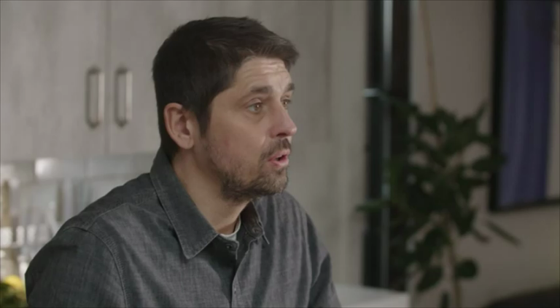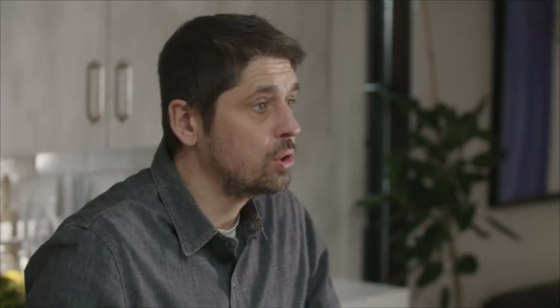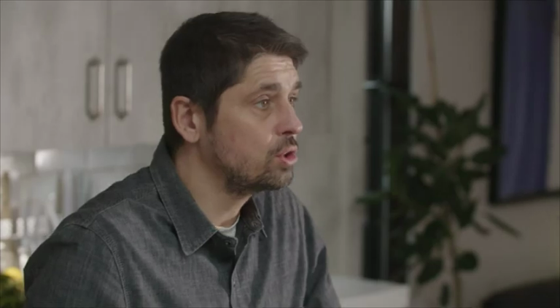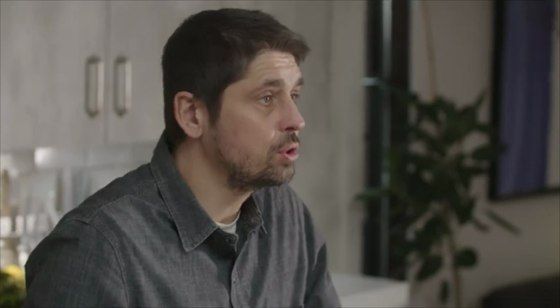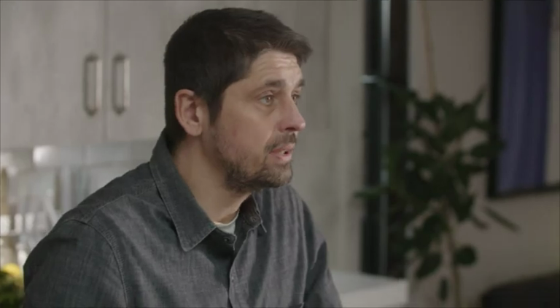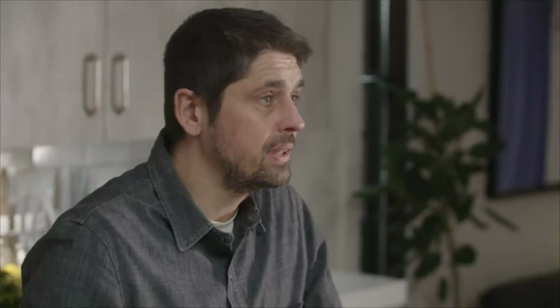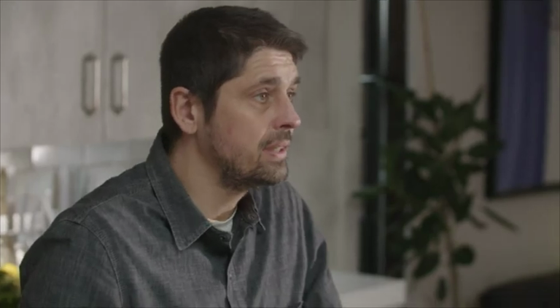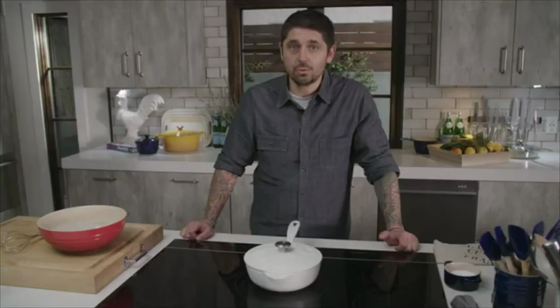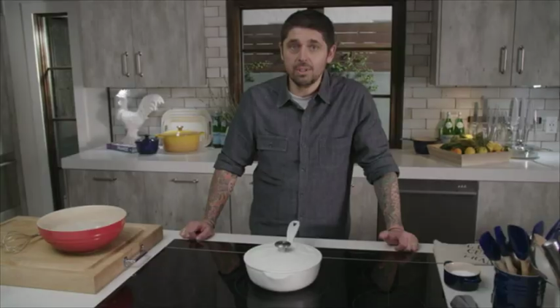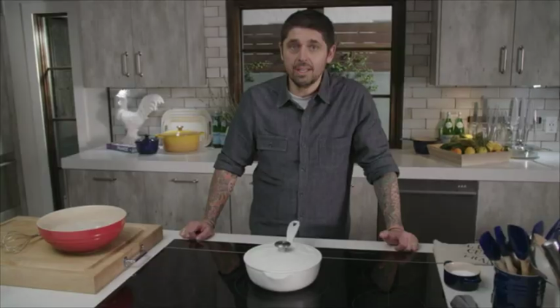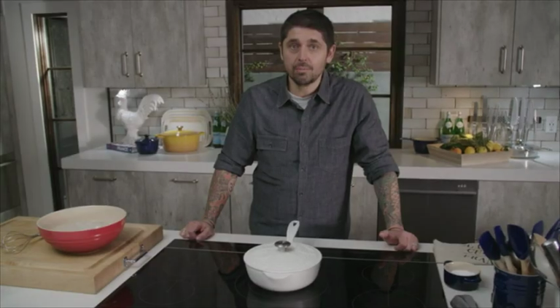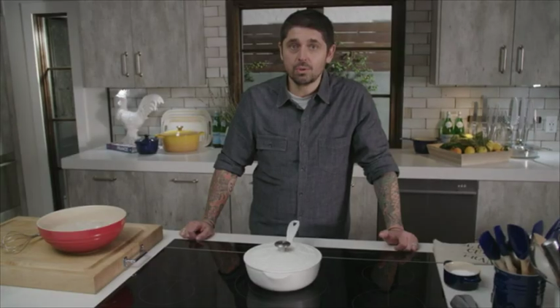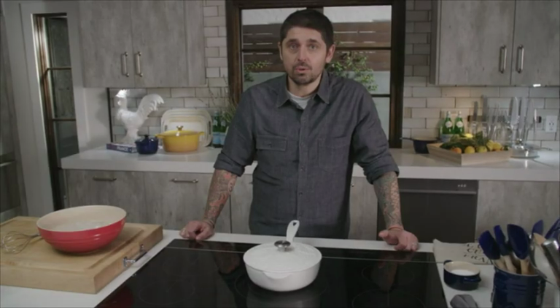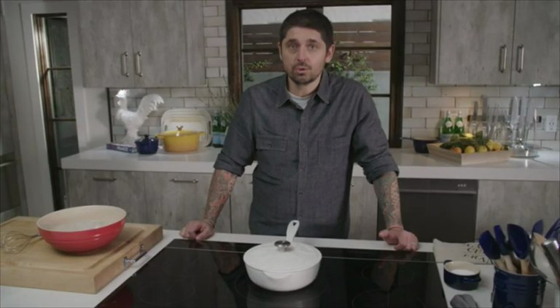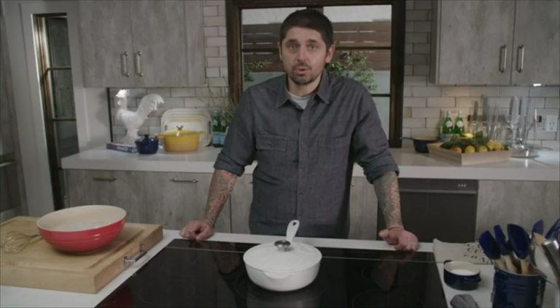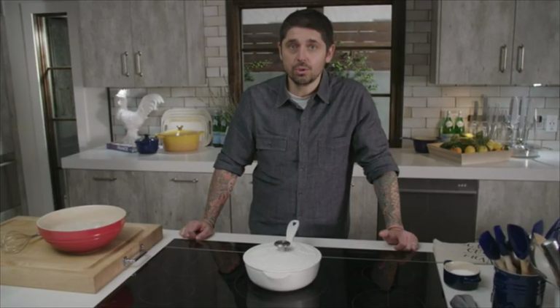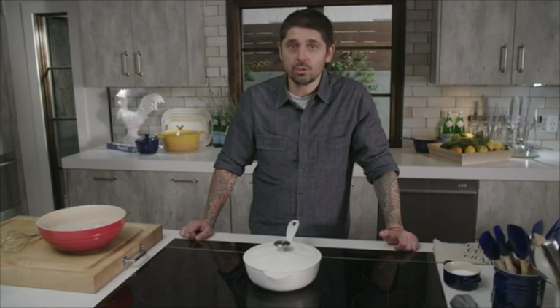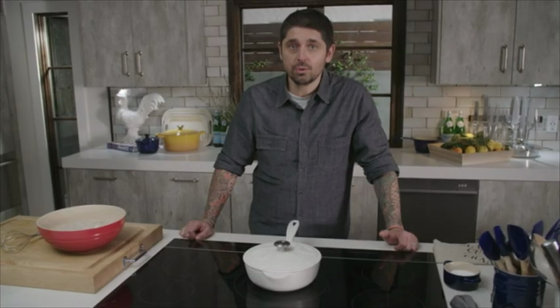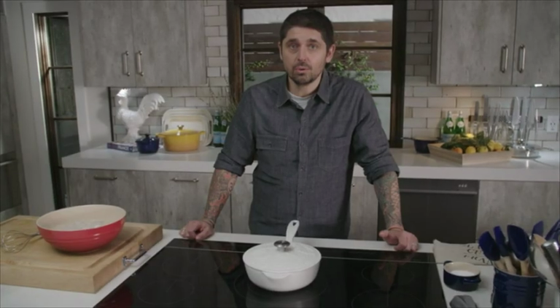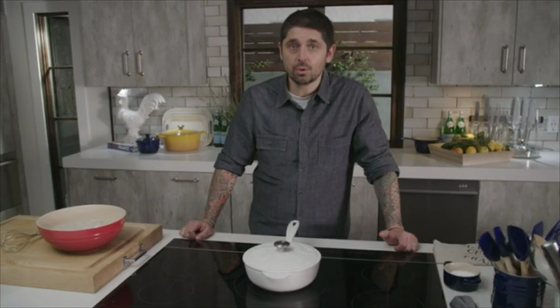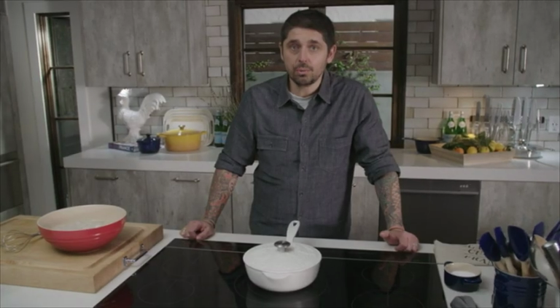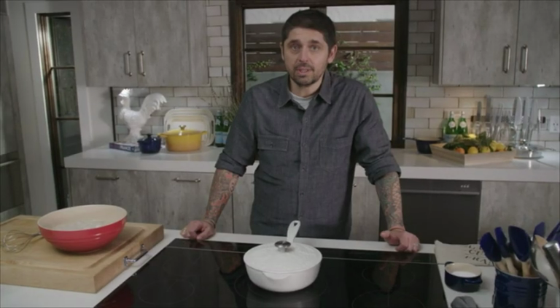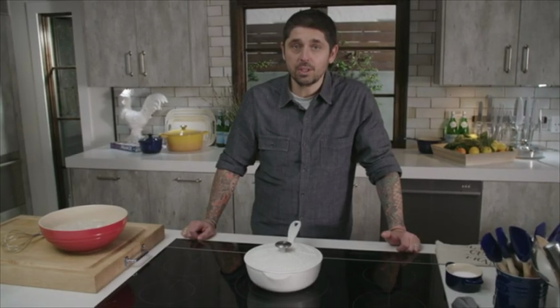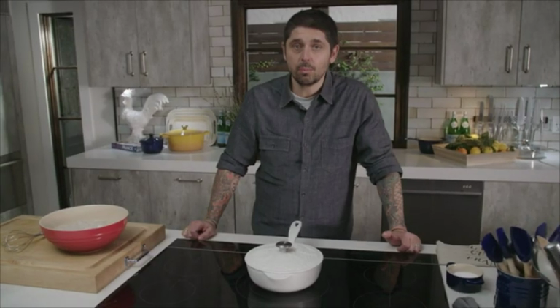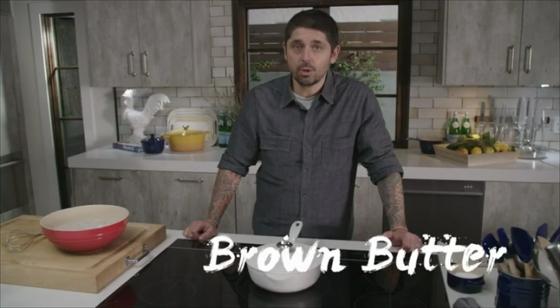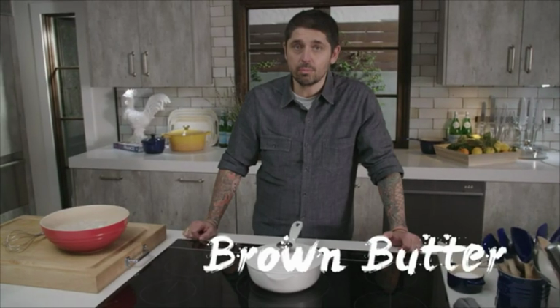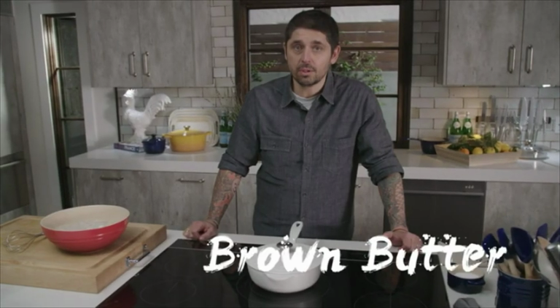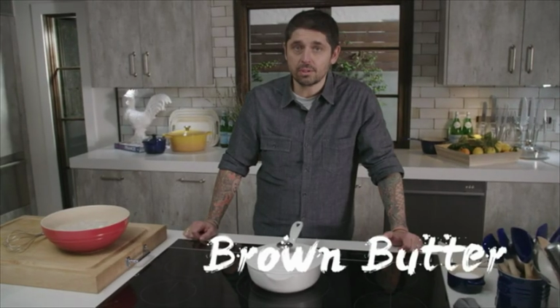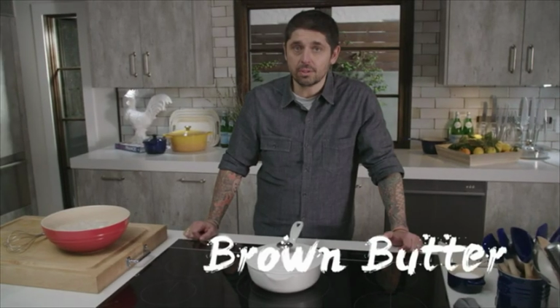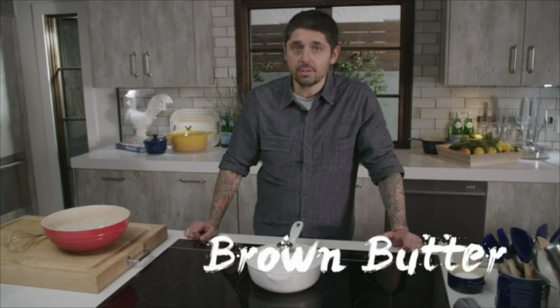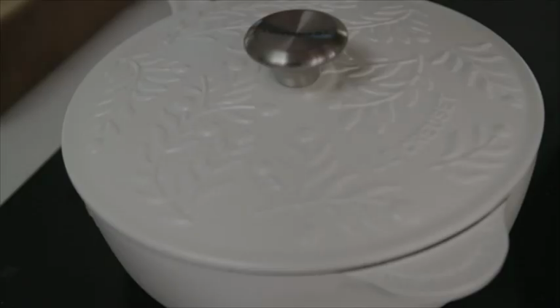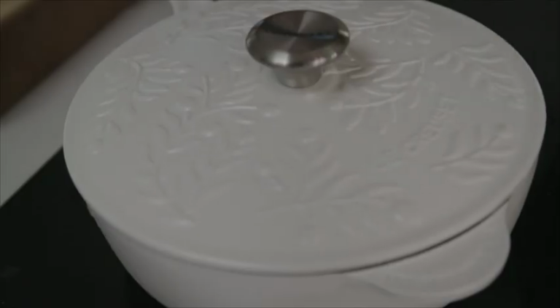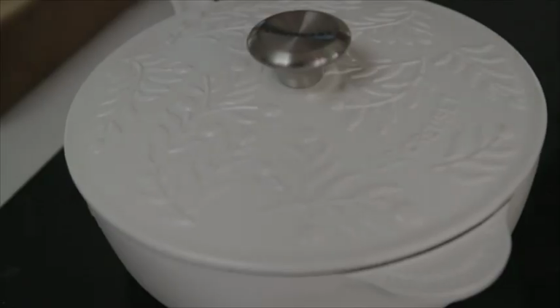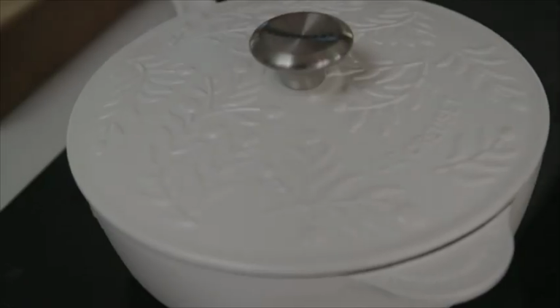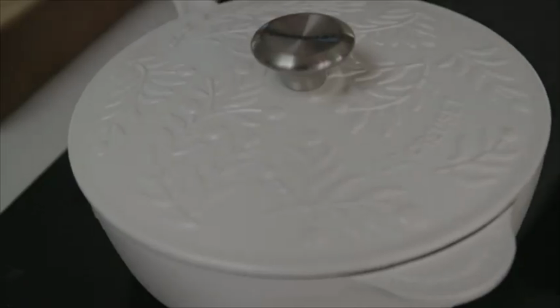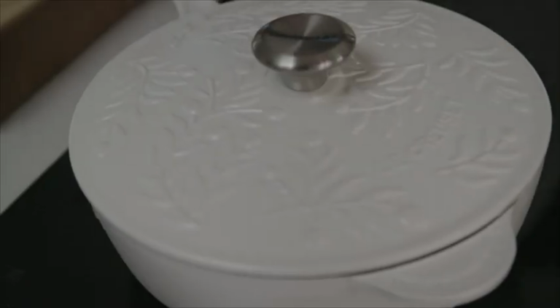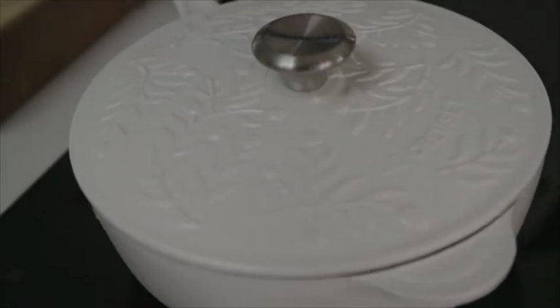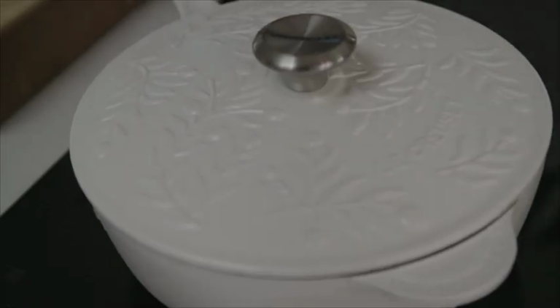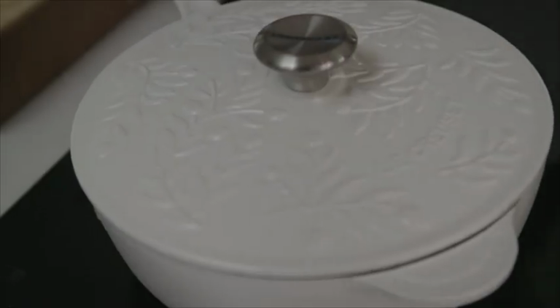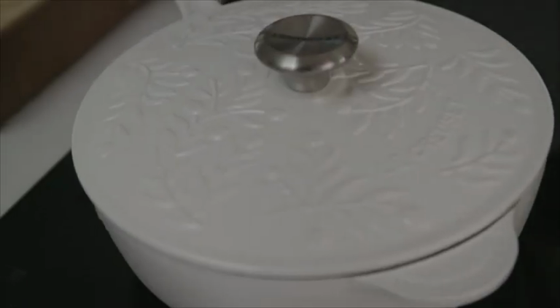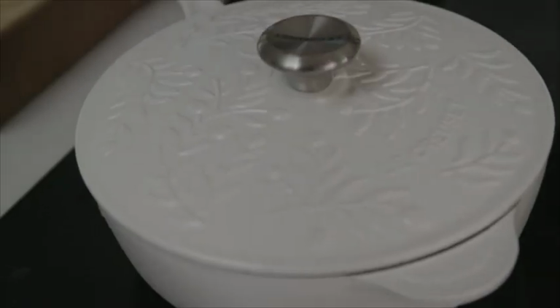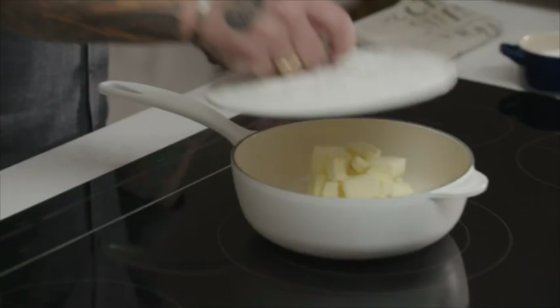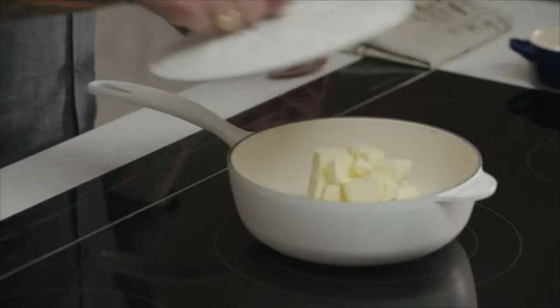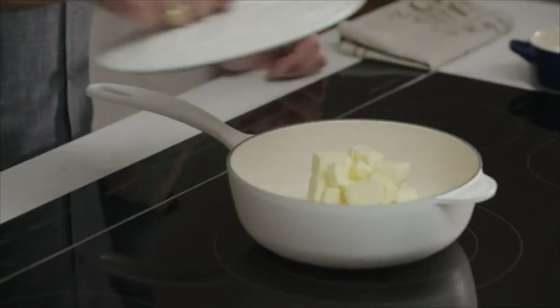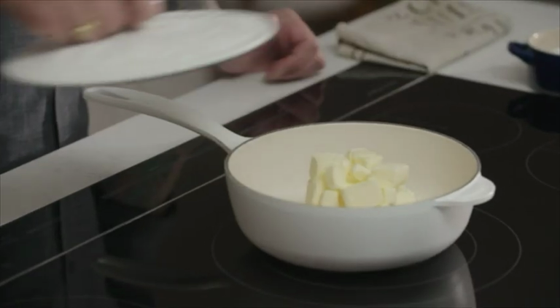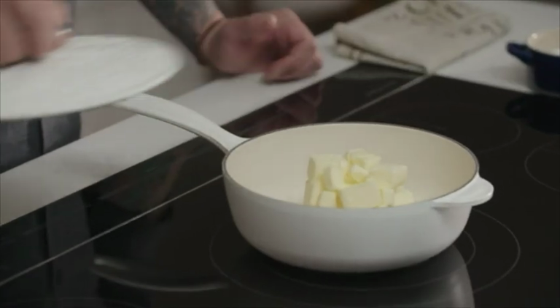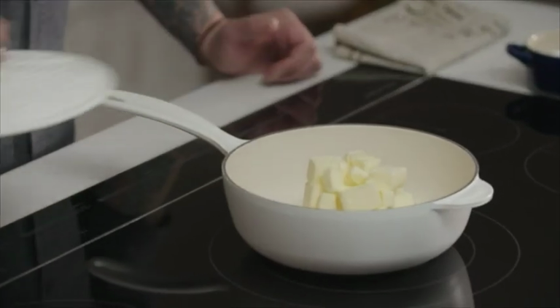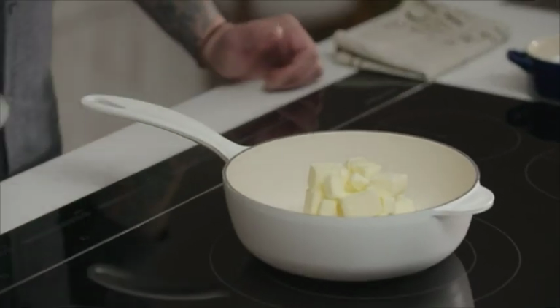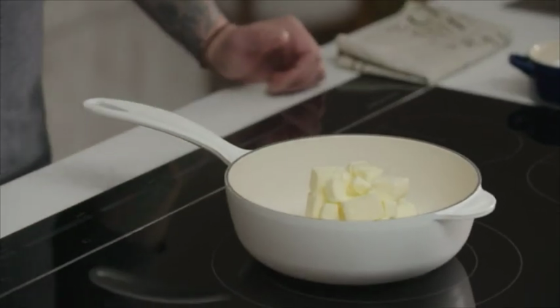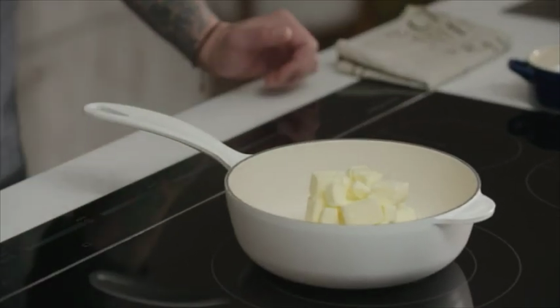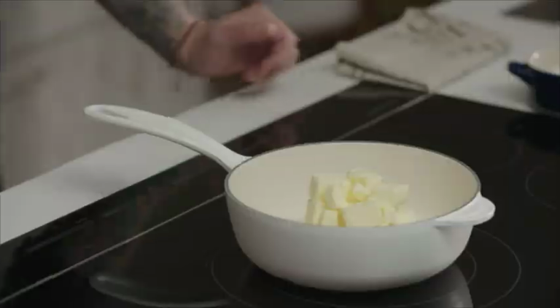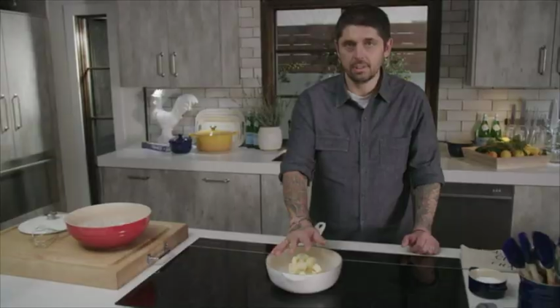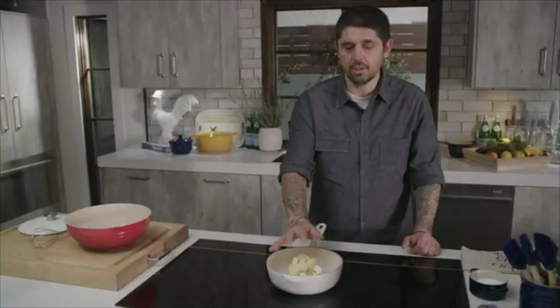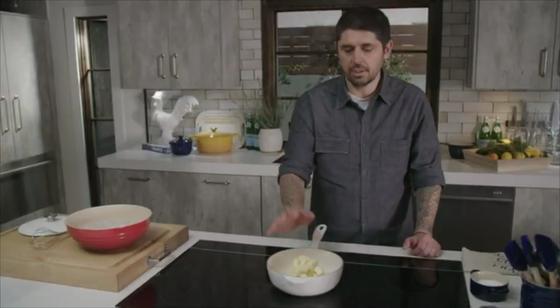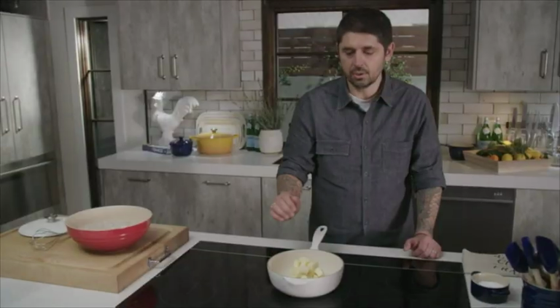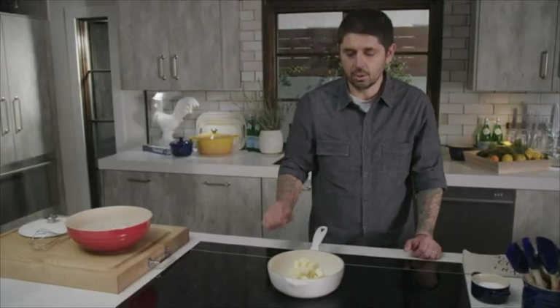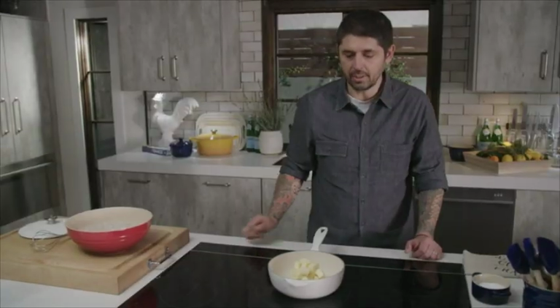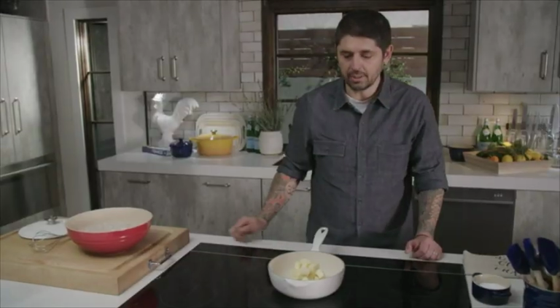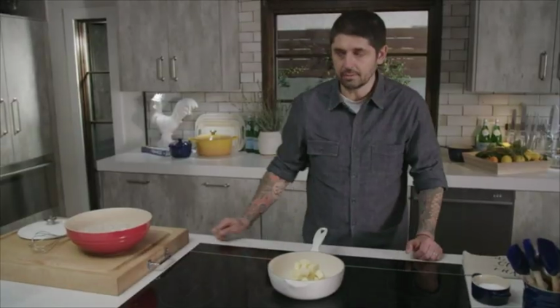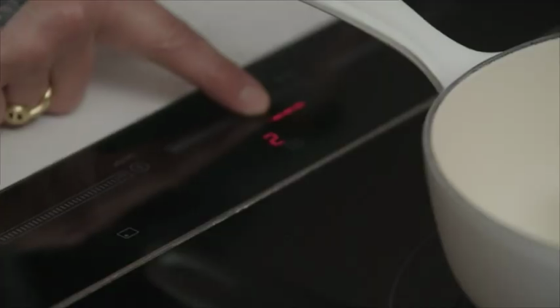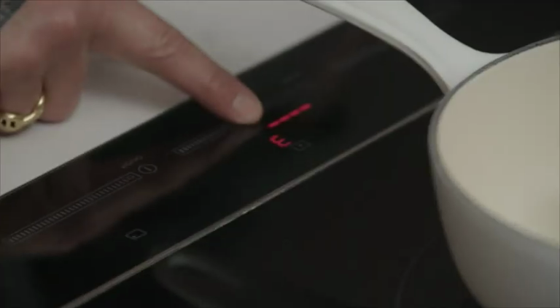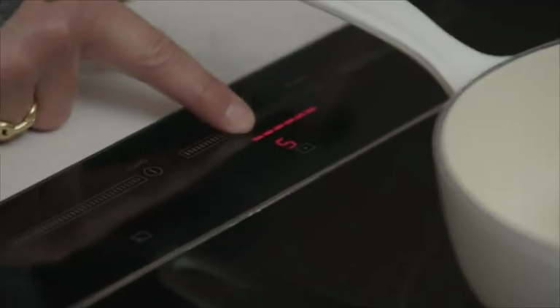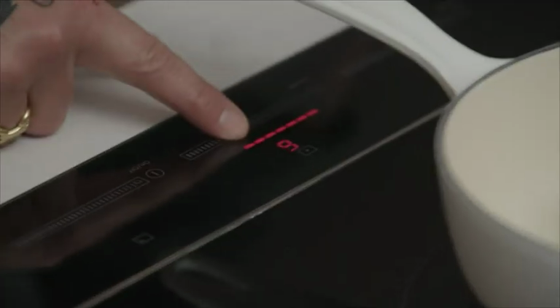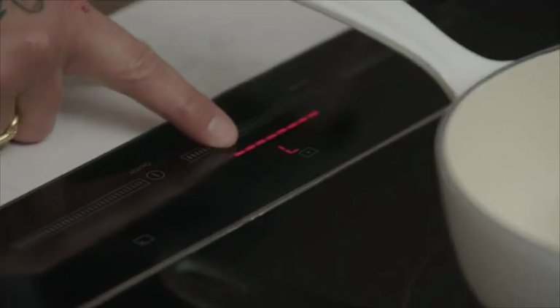Today, I'm going to show you how to do a quick brown butter. First, good sauce pan. Just butter here in the pan. High heat.